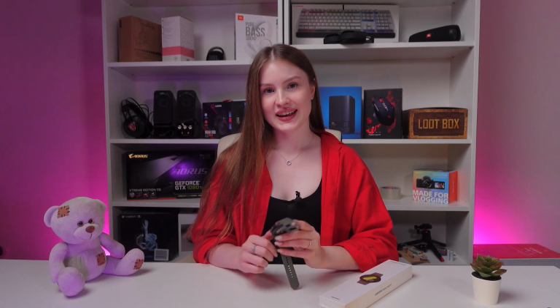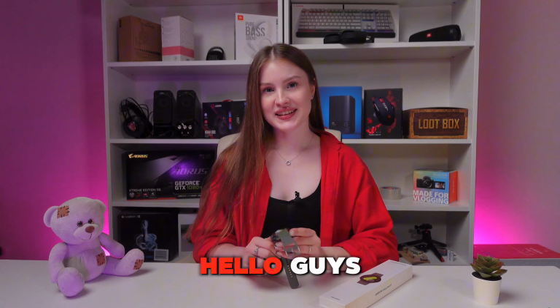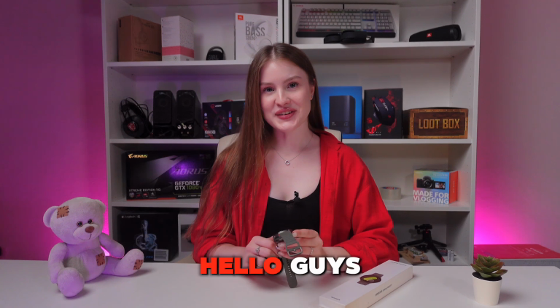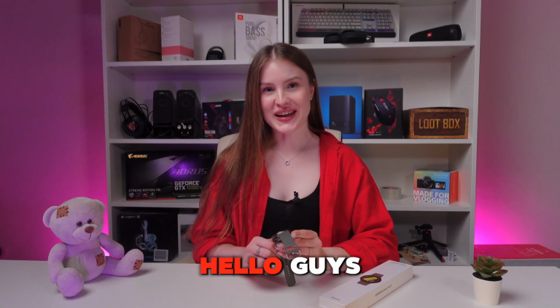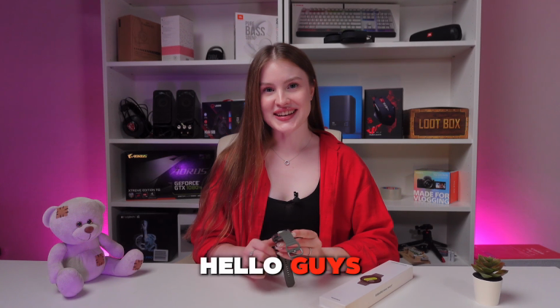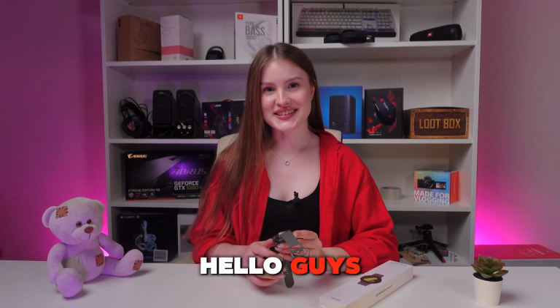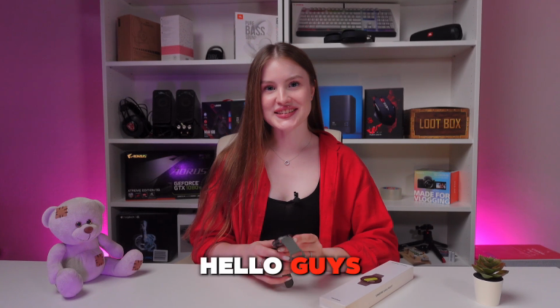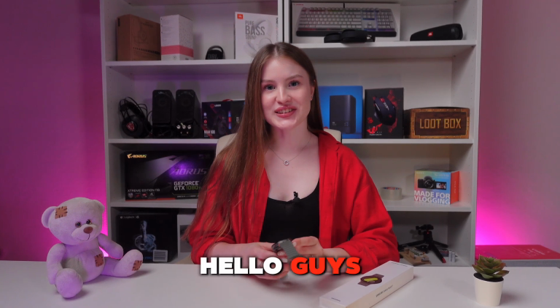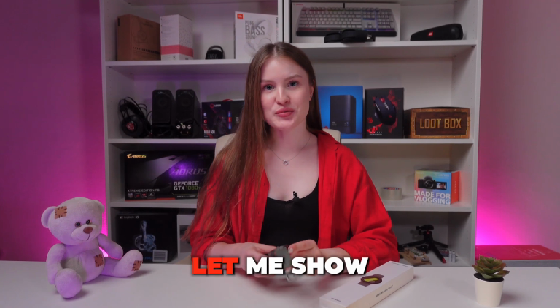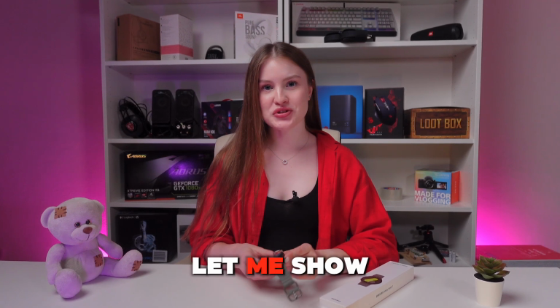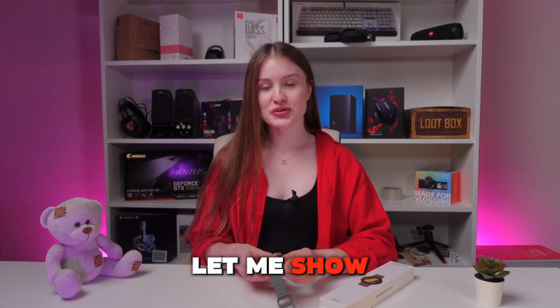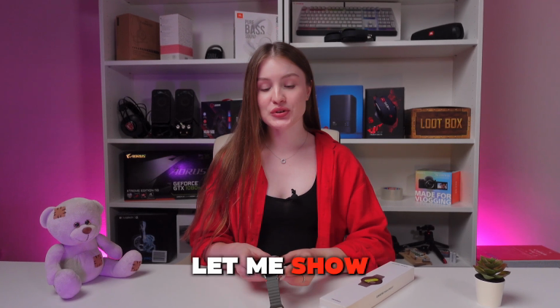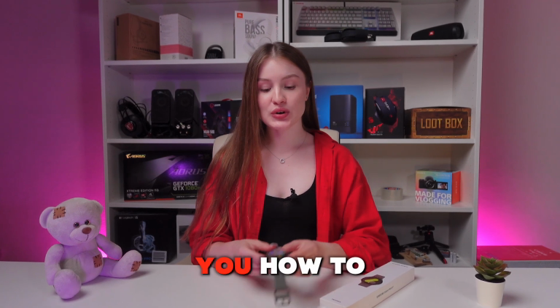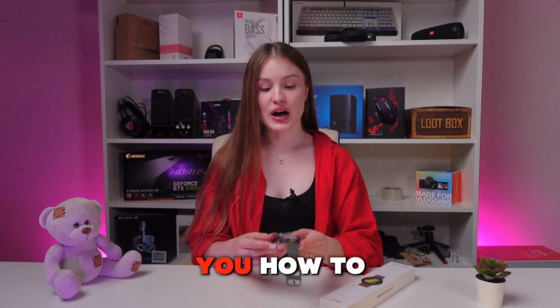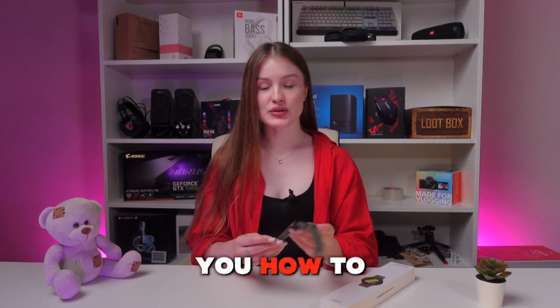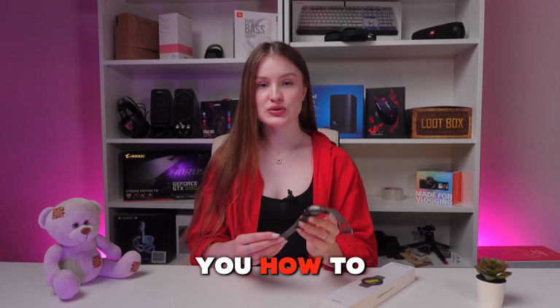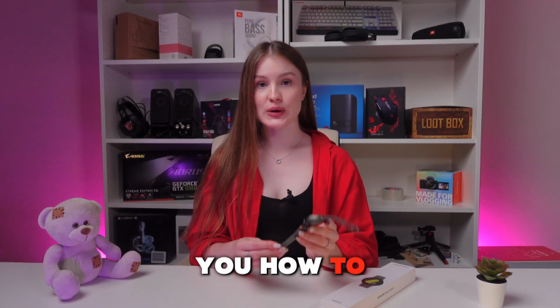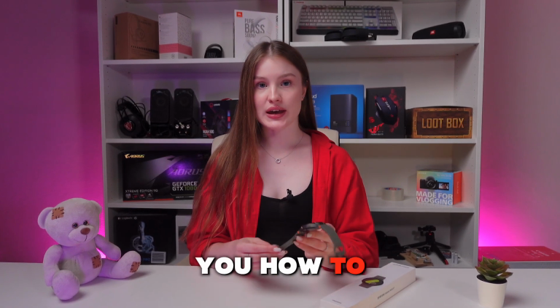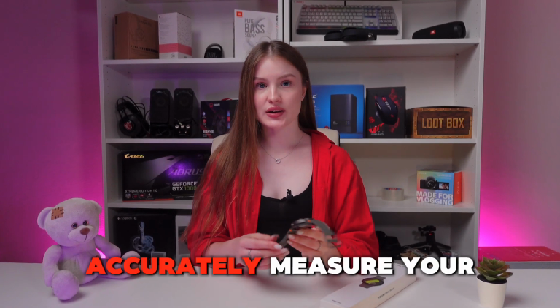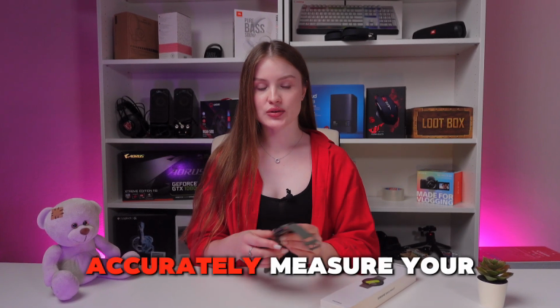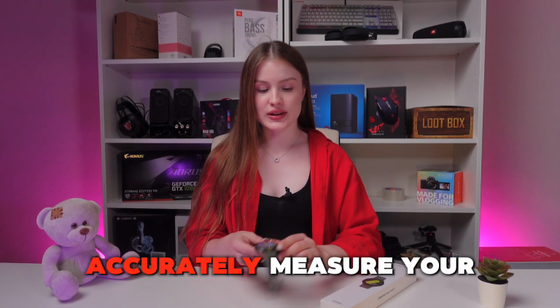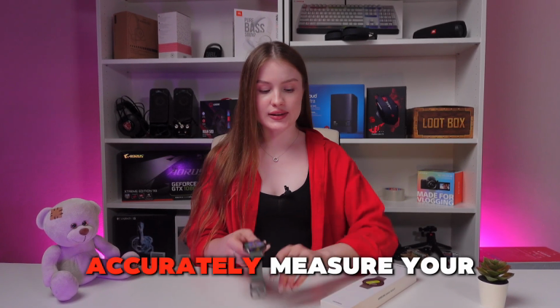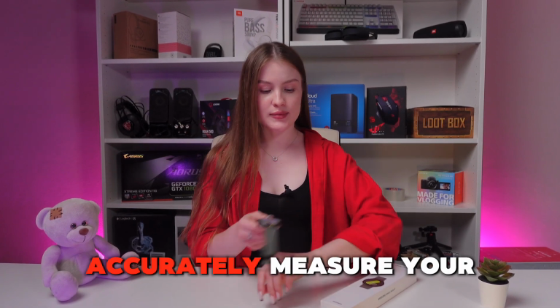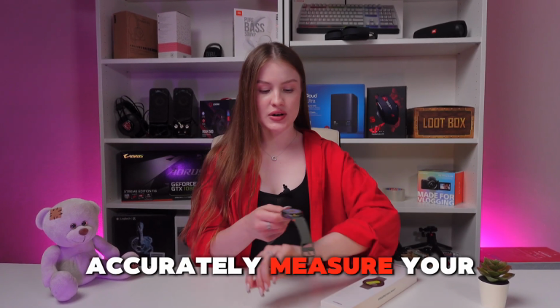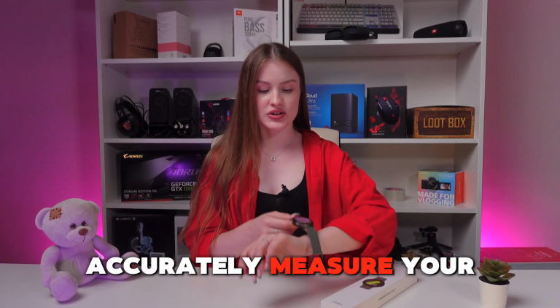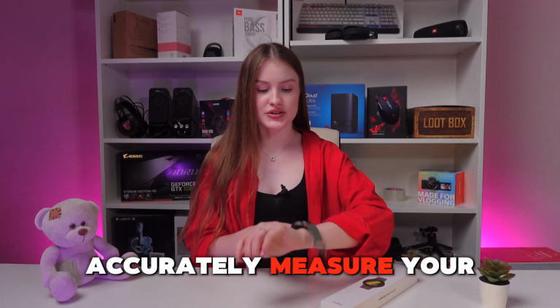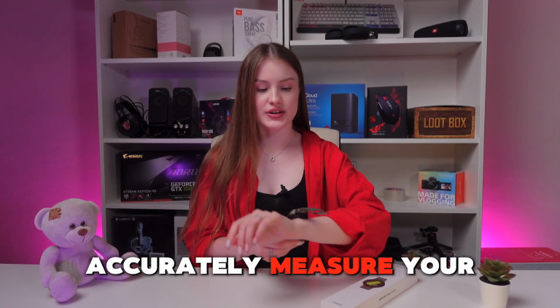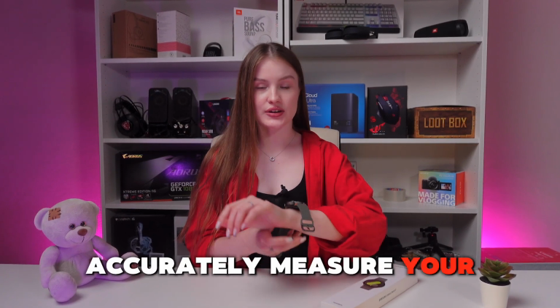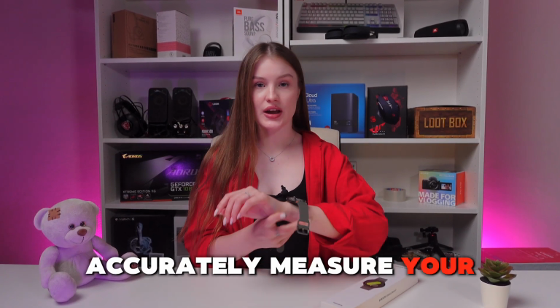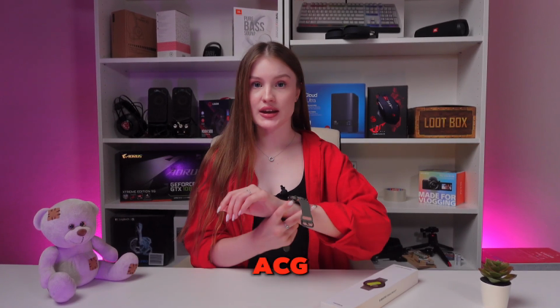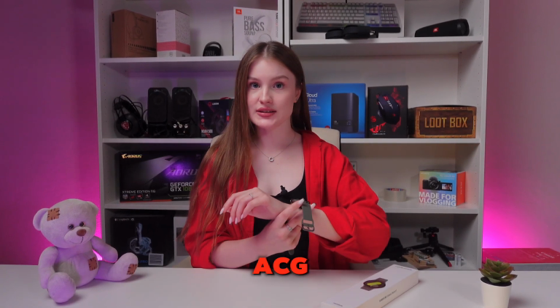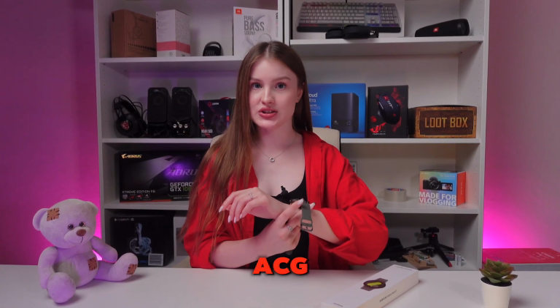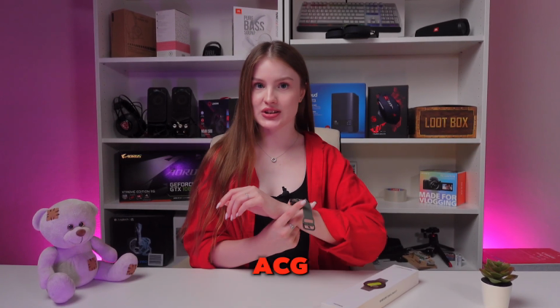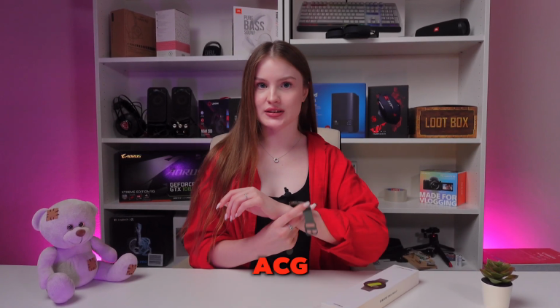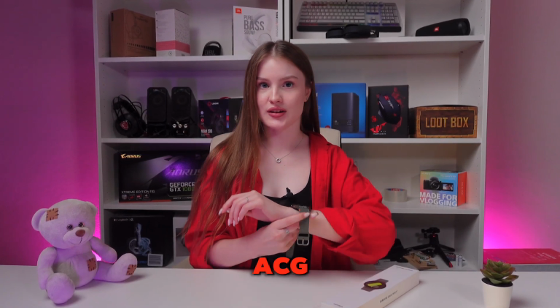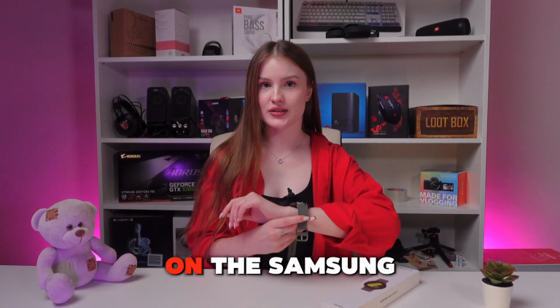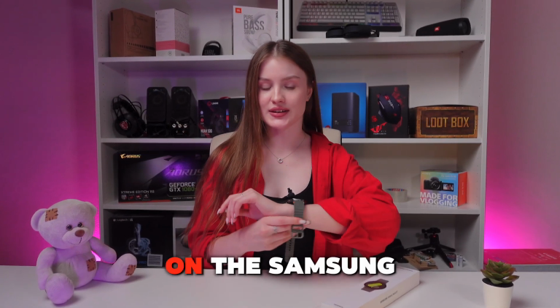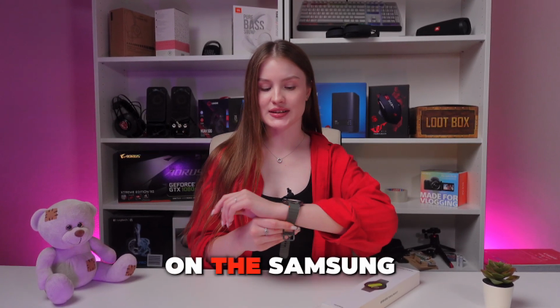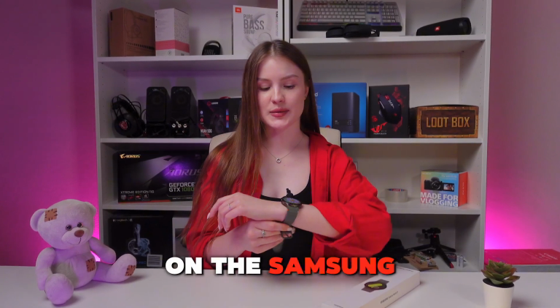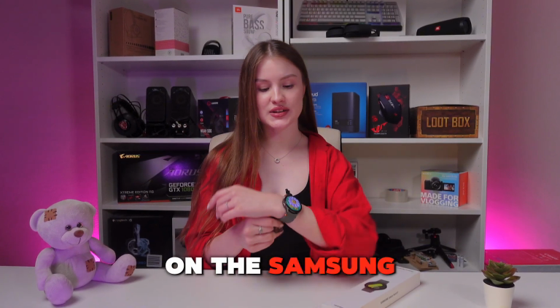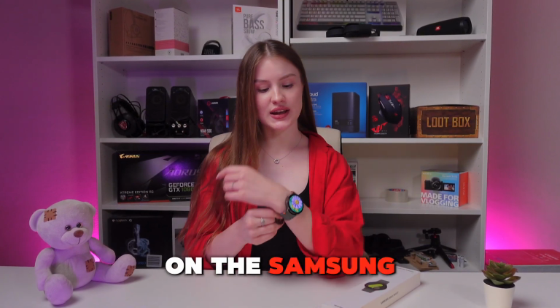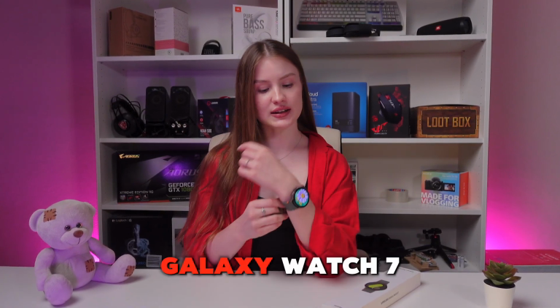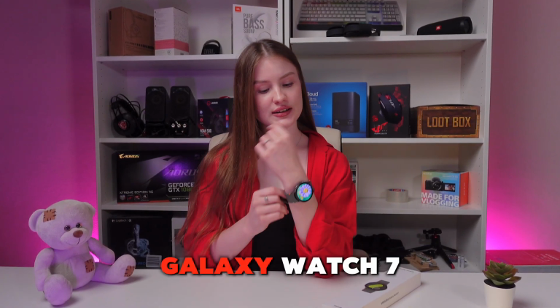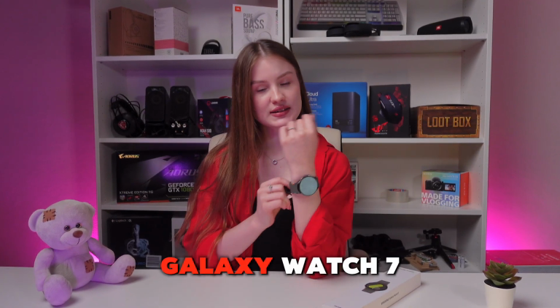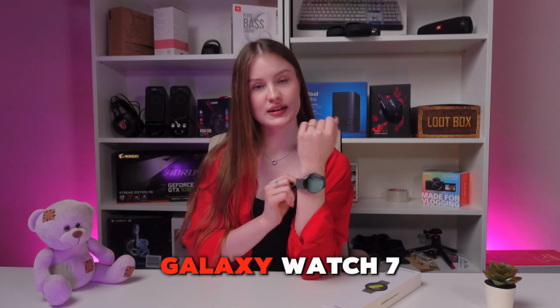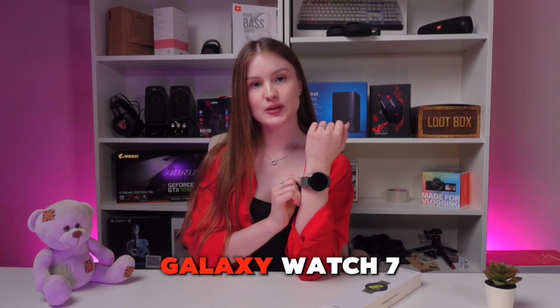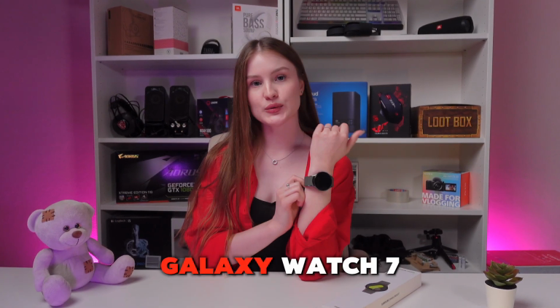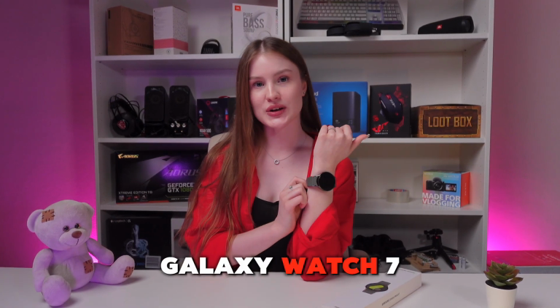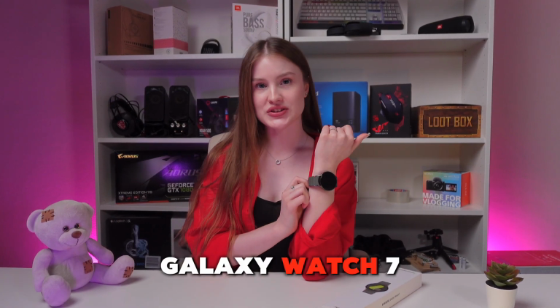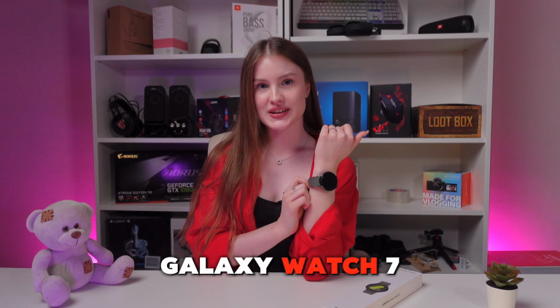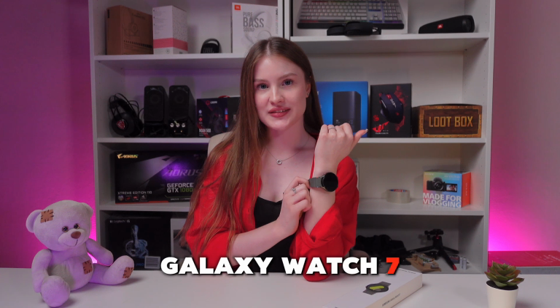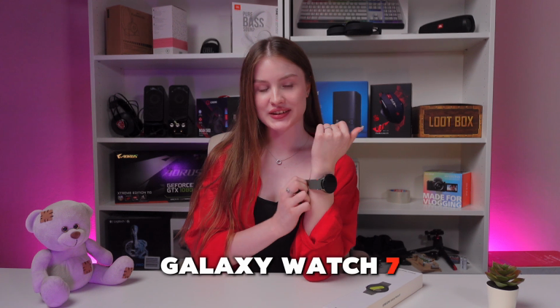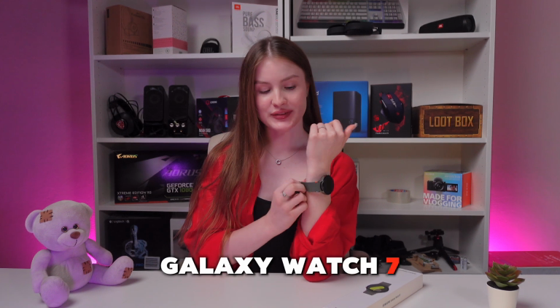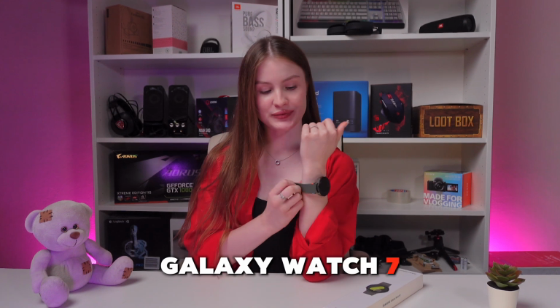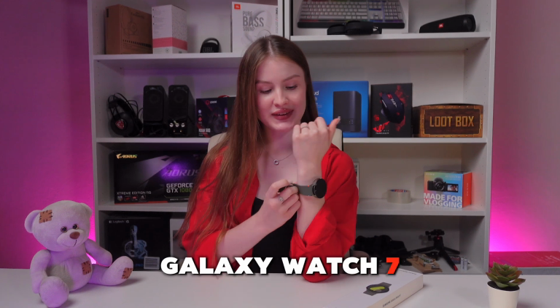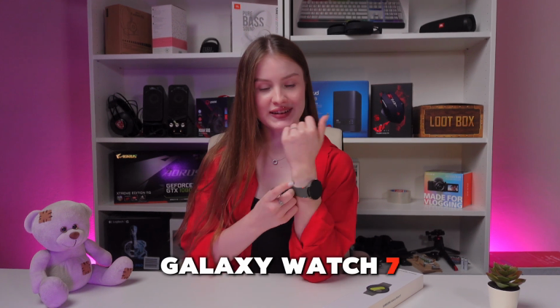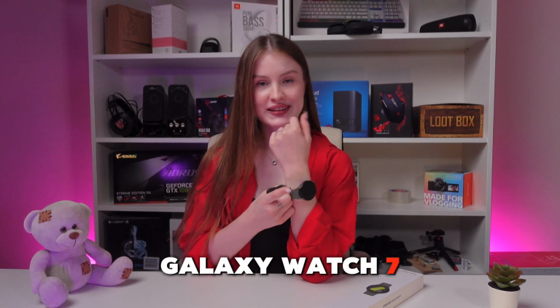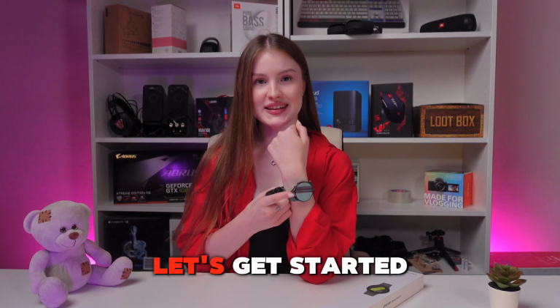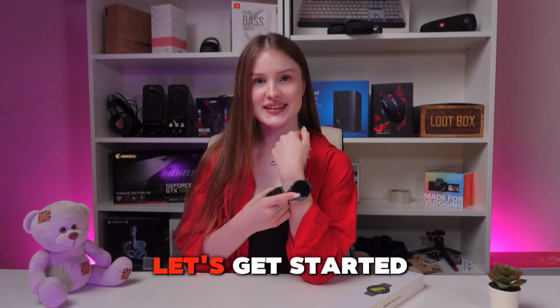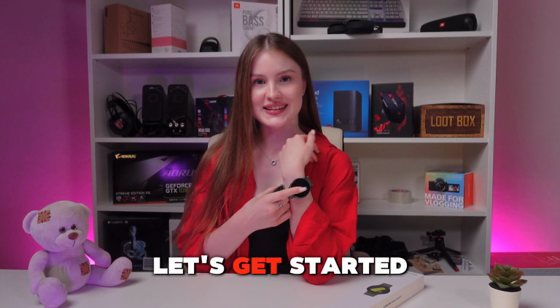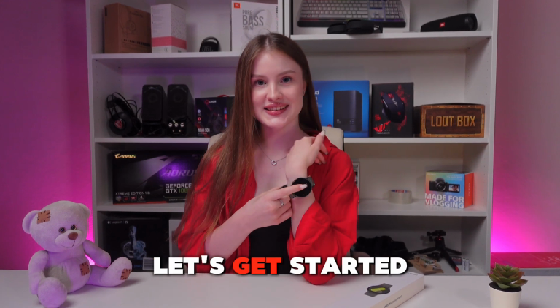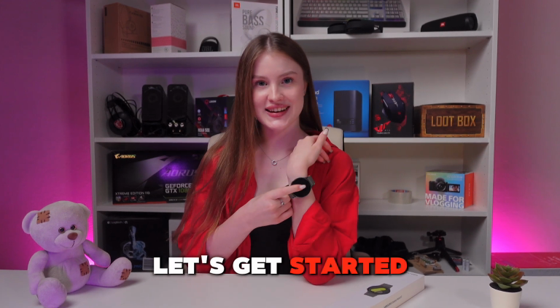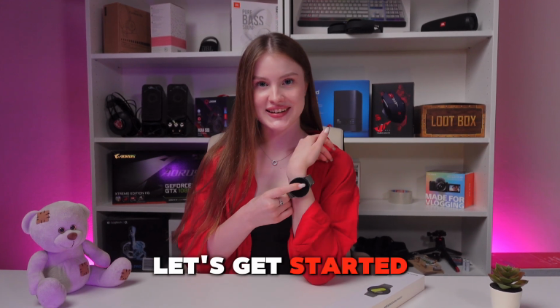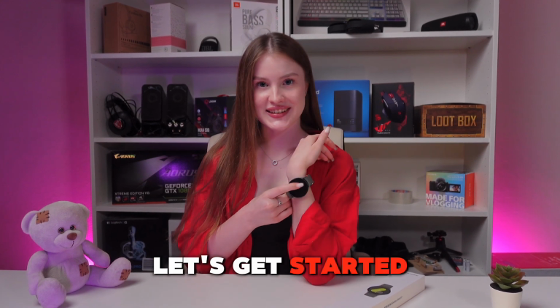Hello guys, let me show you how to accurately measure your ACG on the Samsung Galaxy Watch 7. Let's get started.